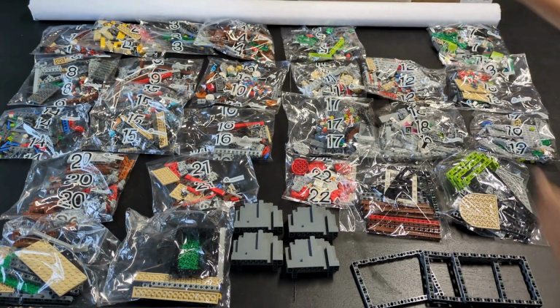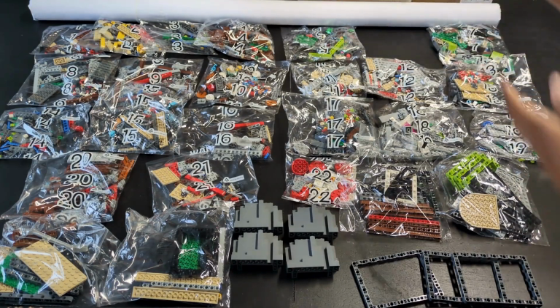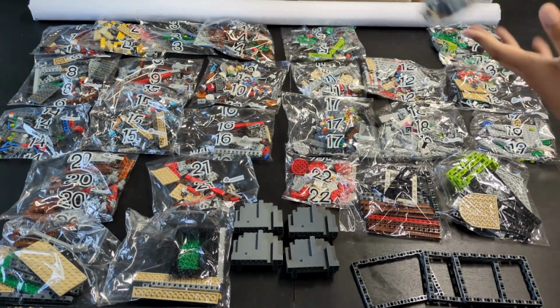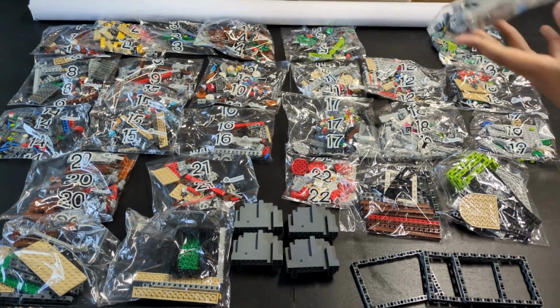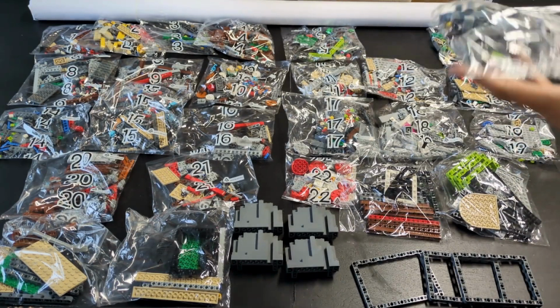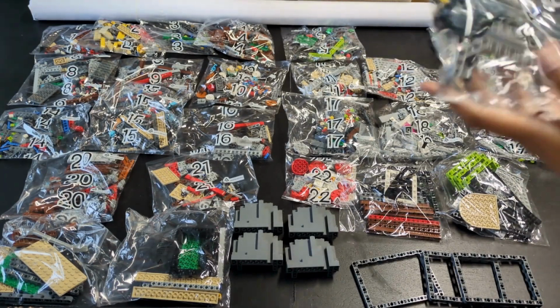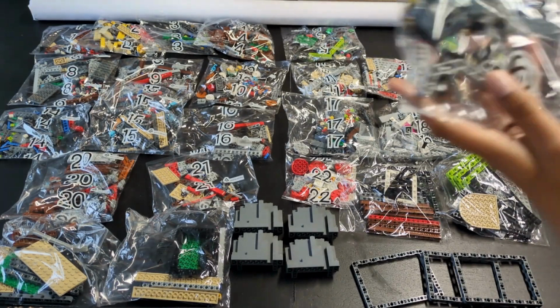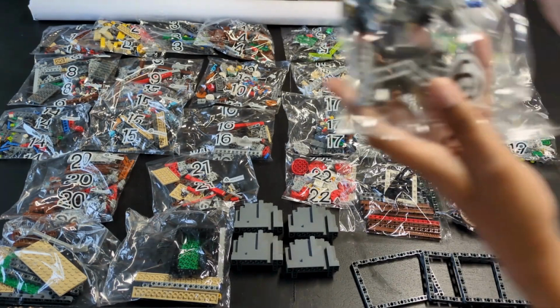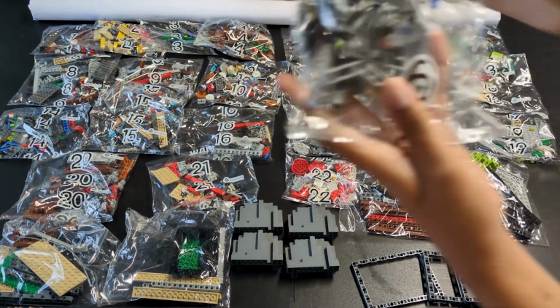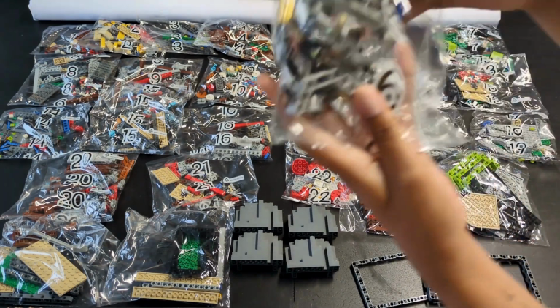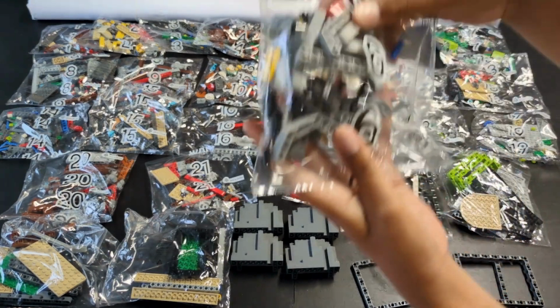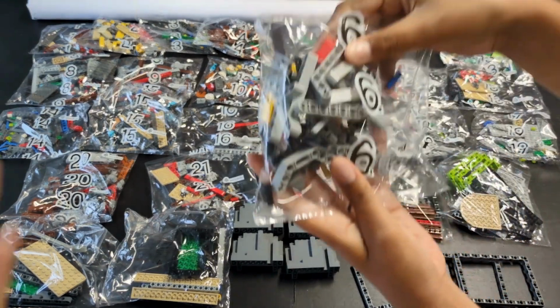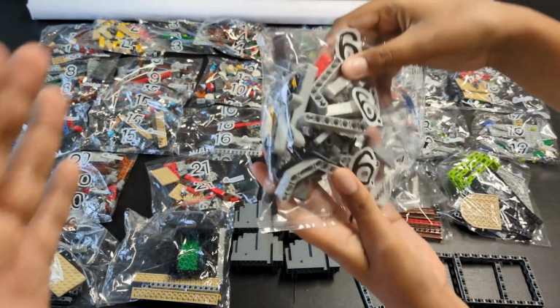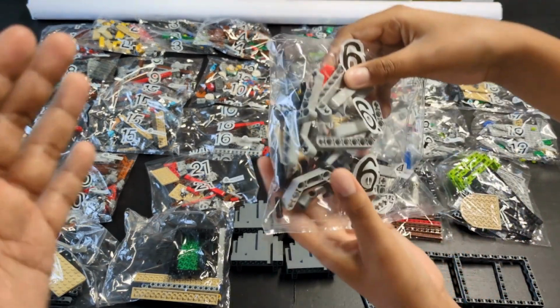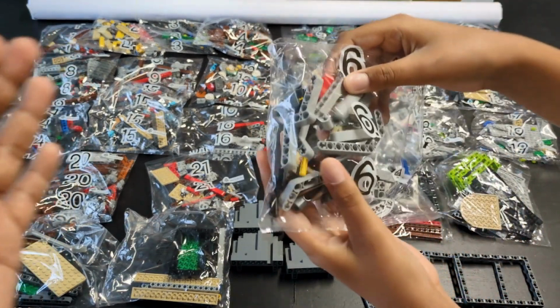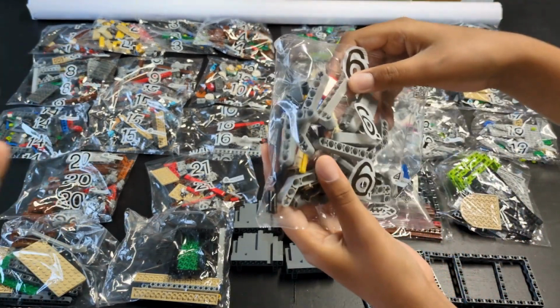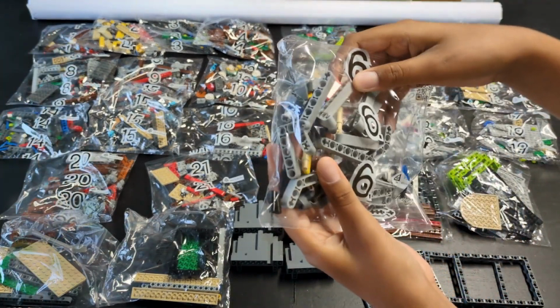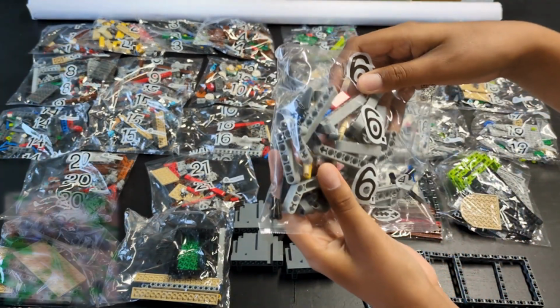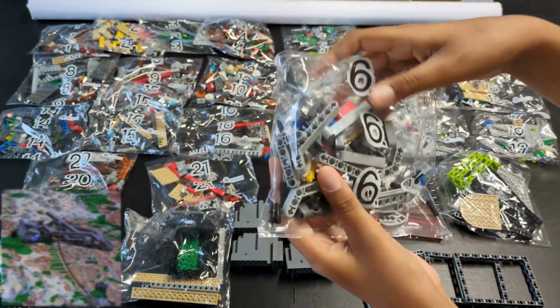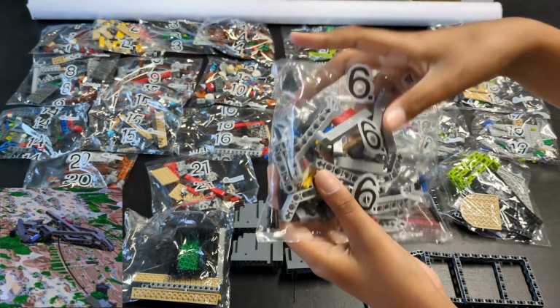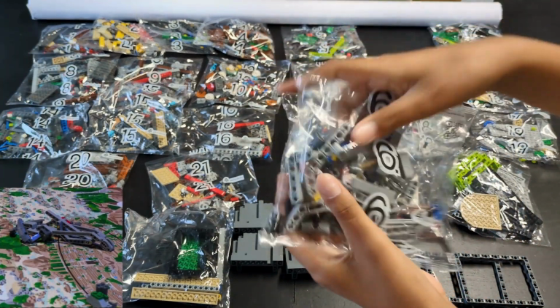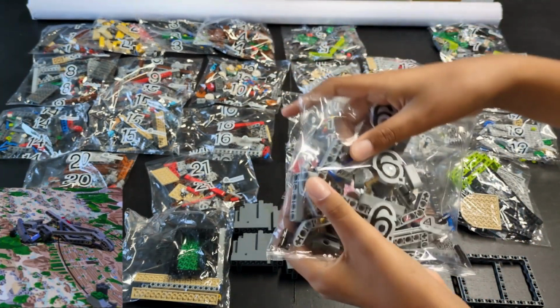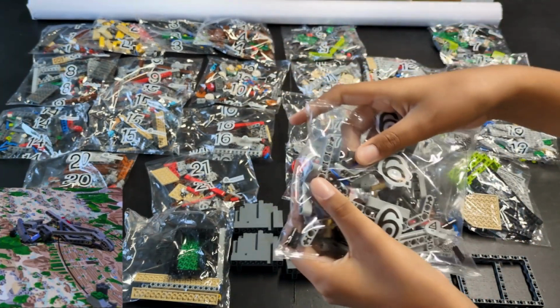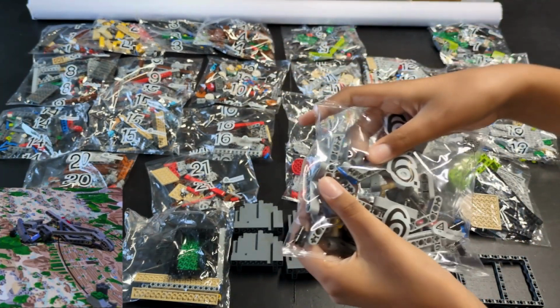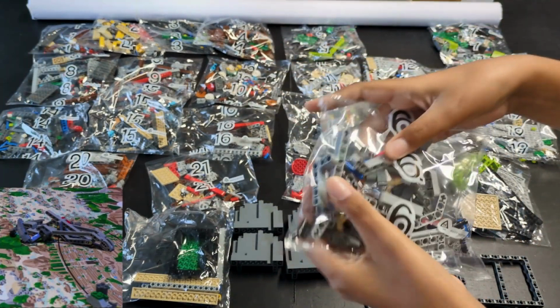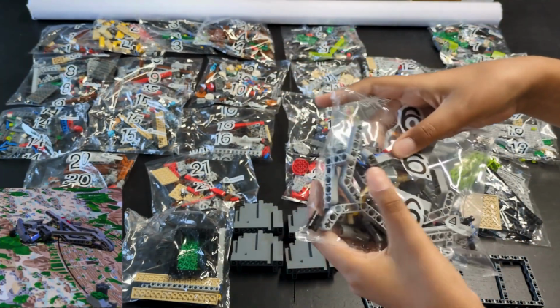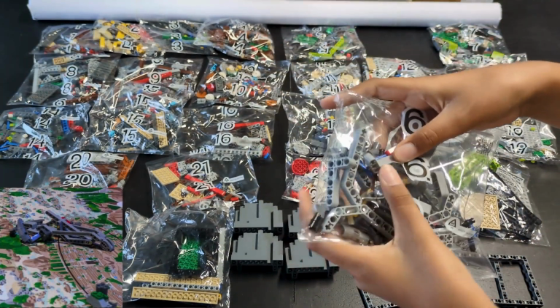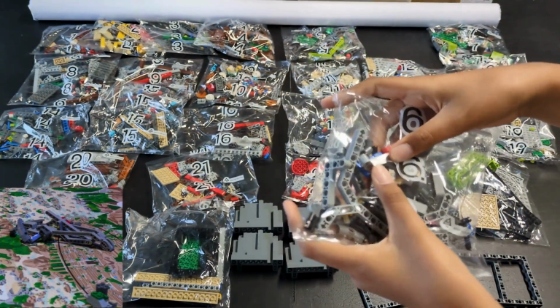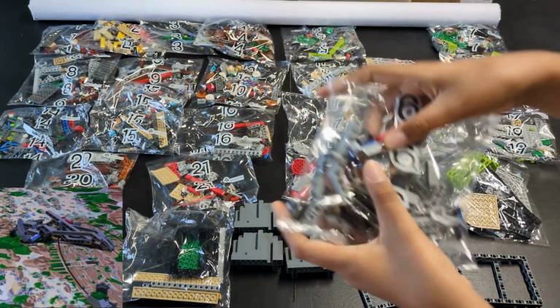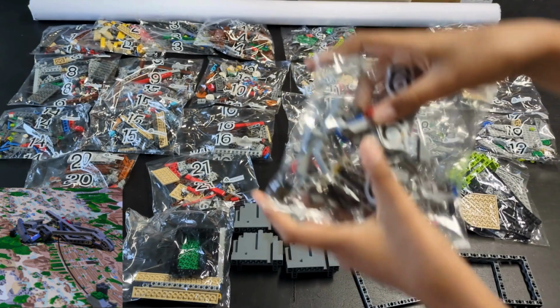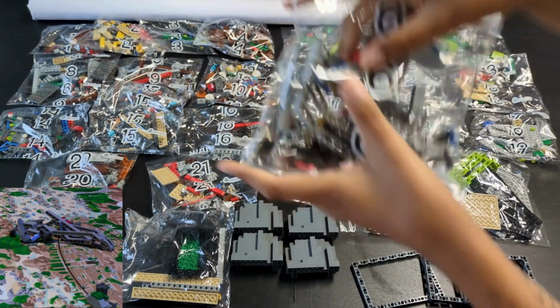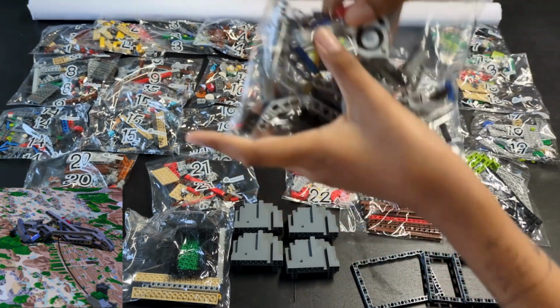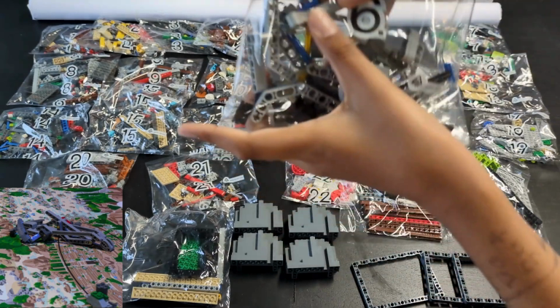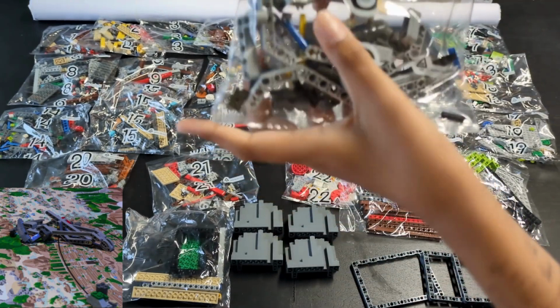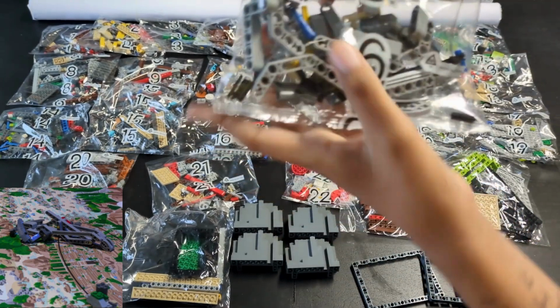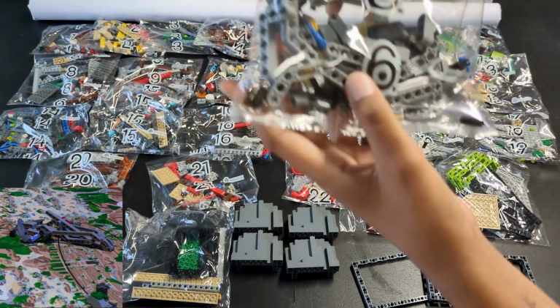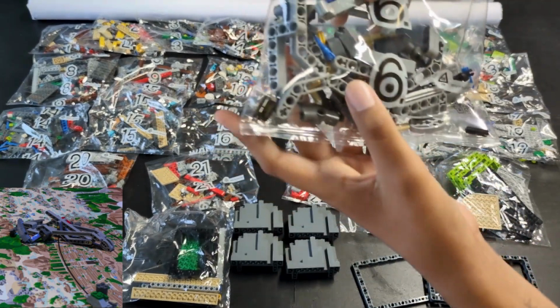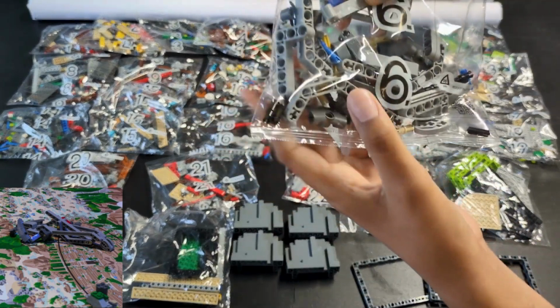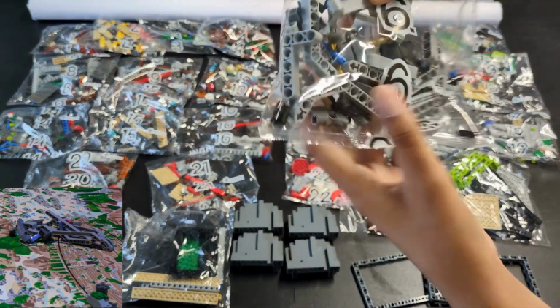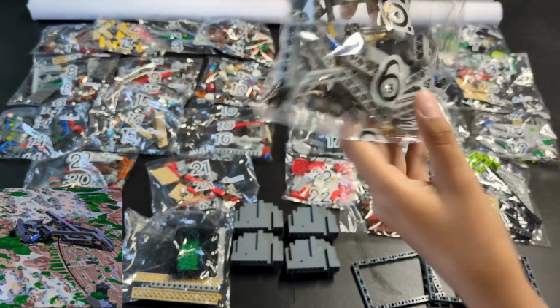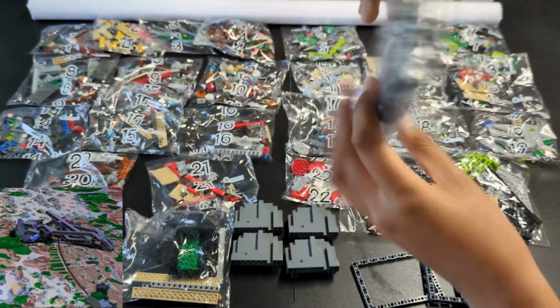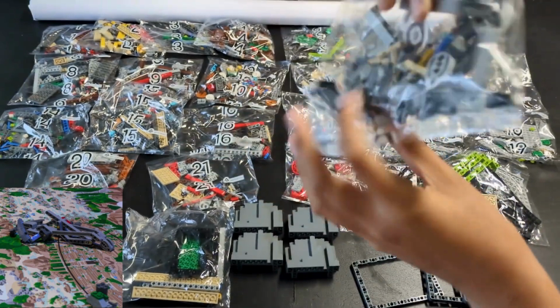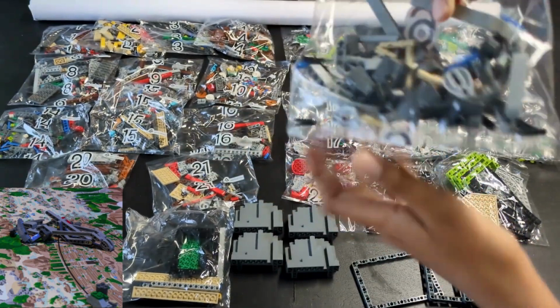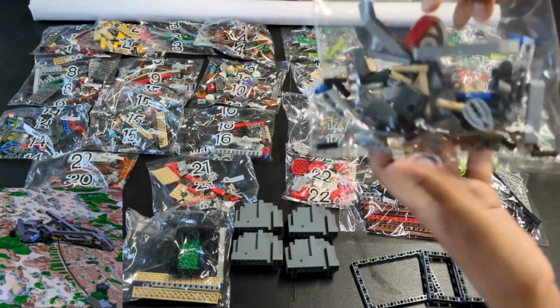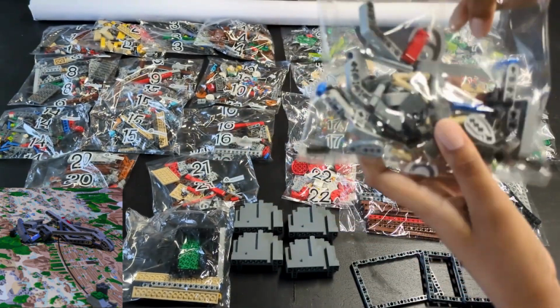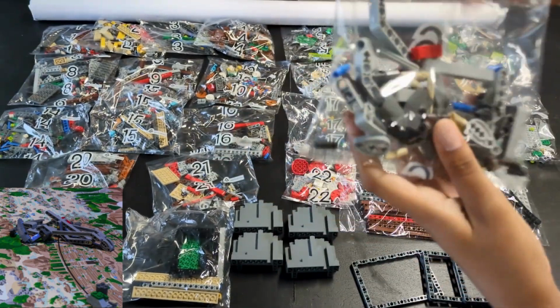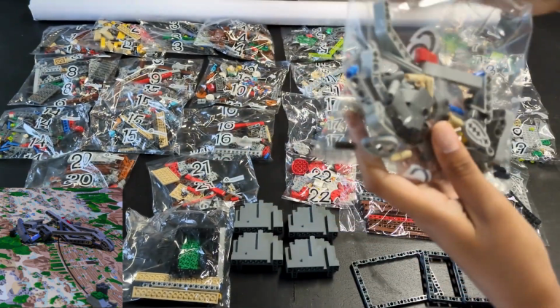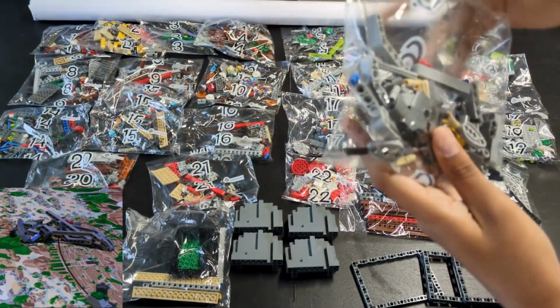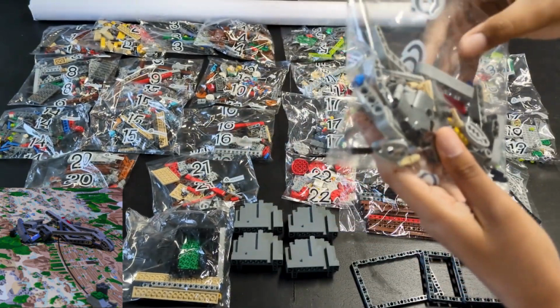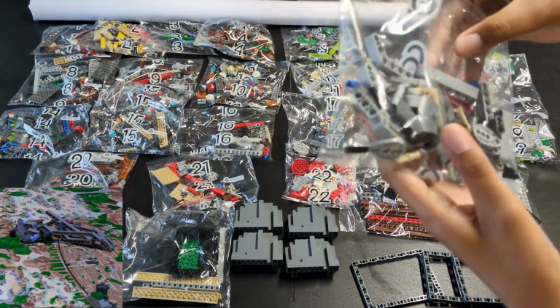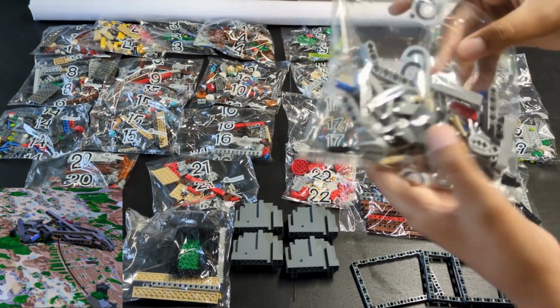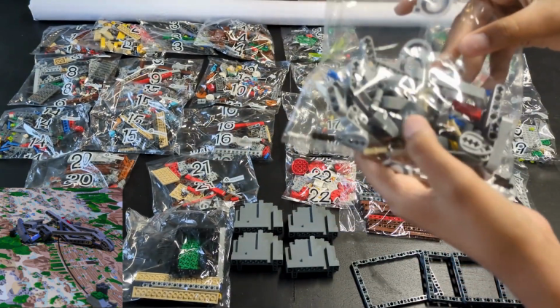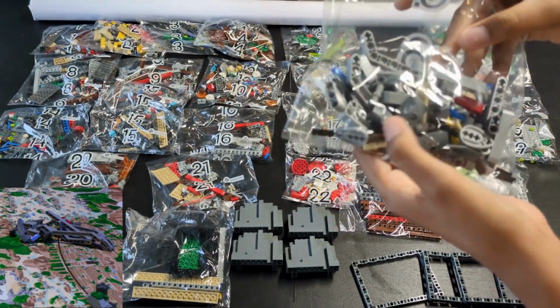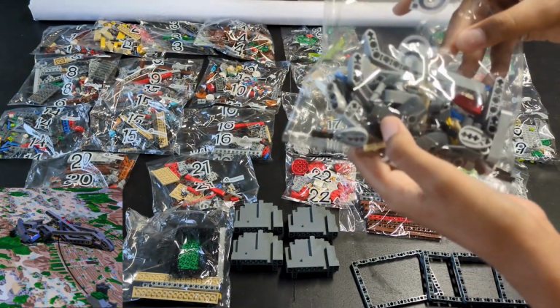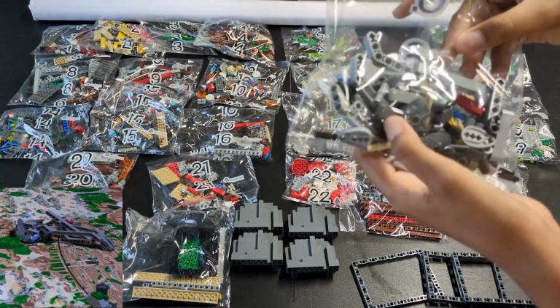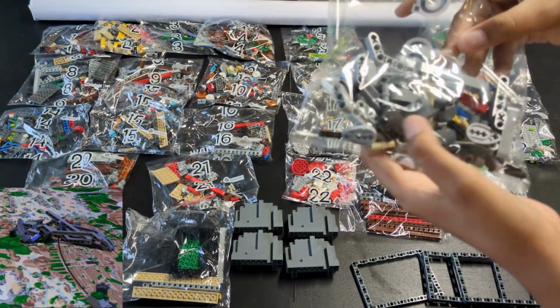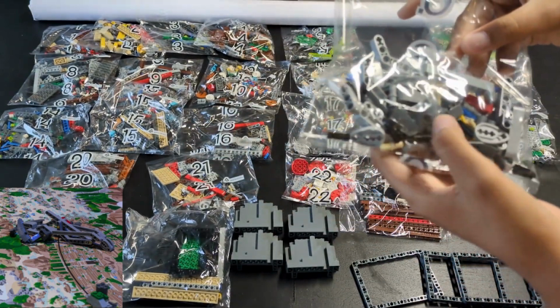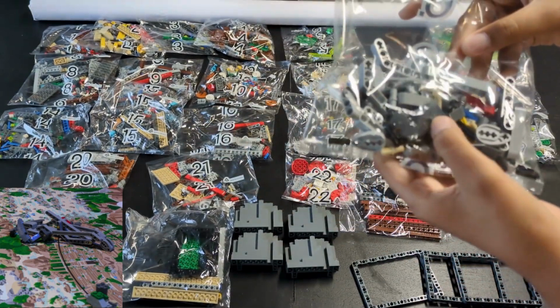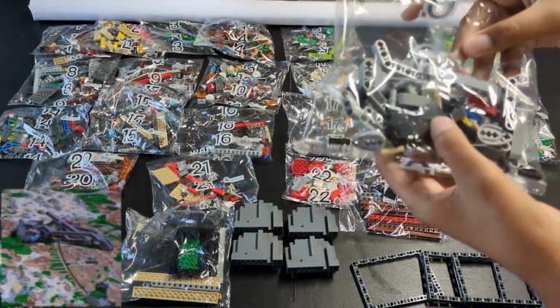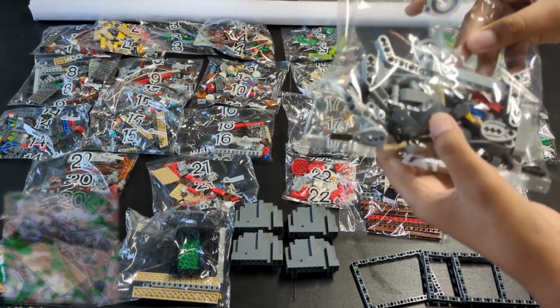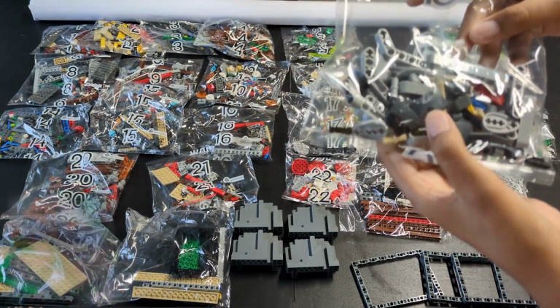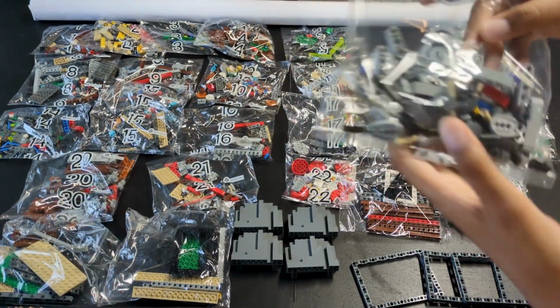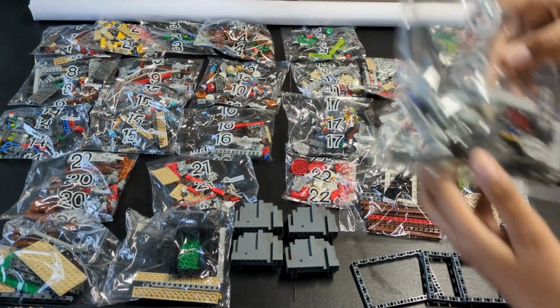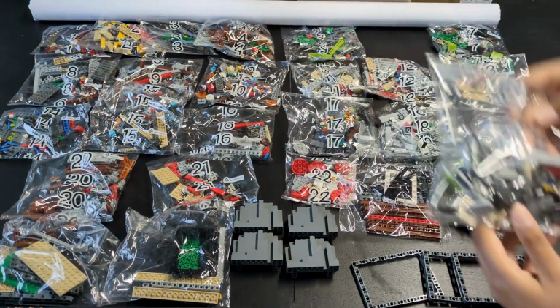Bag six is for the dinosaur model in the middle of the field. There are lever arms in the unnumbered bag that will also be used.